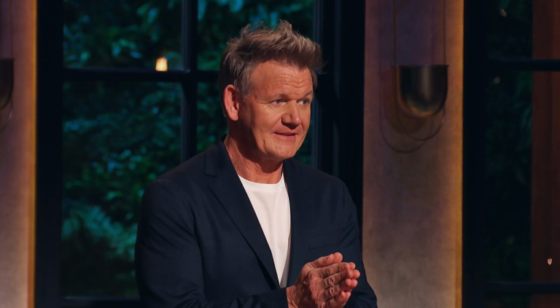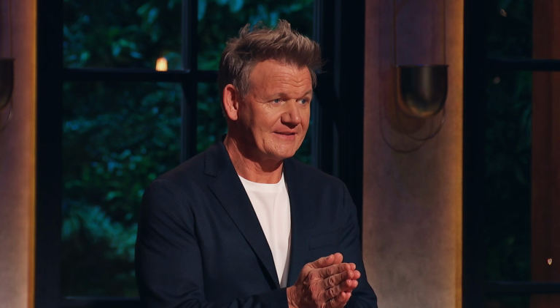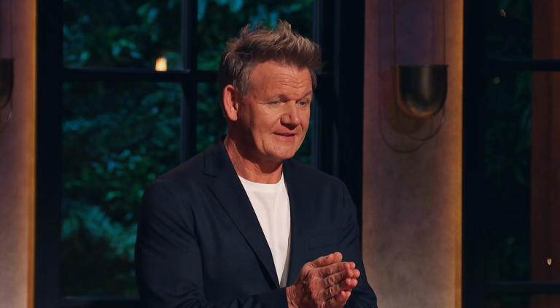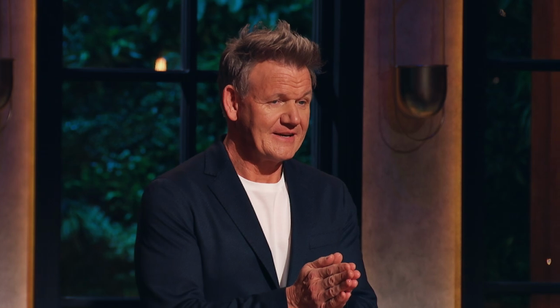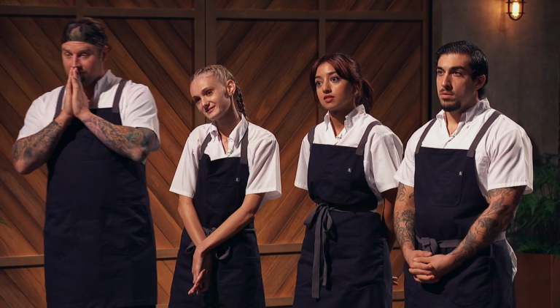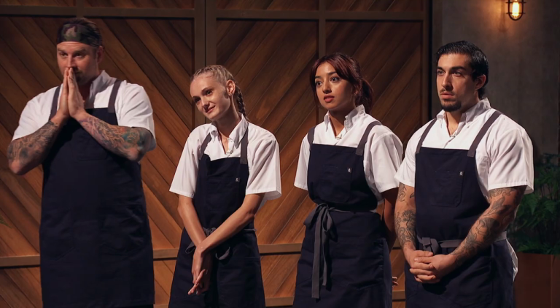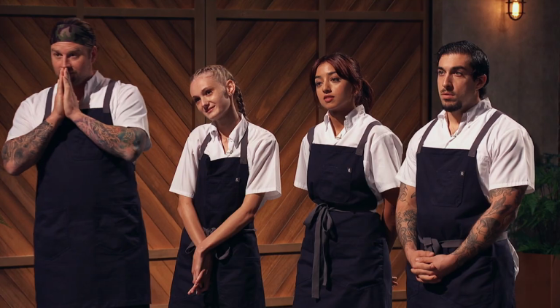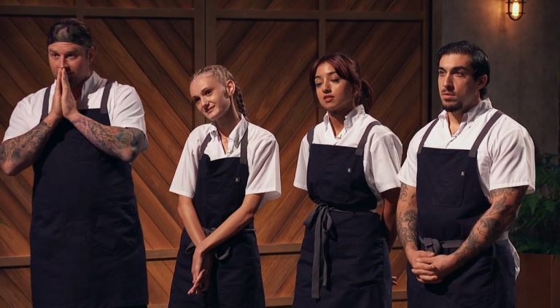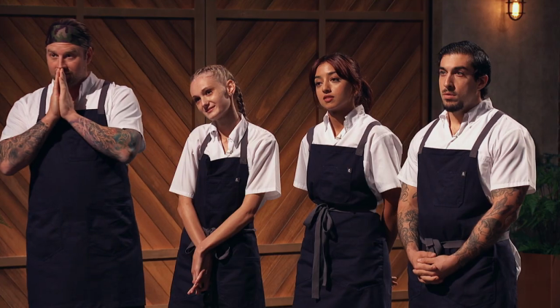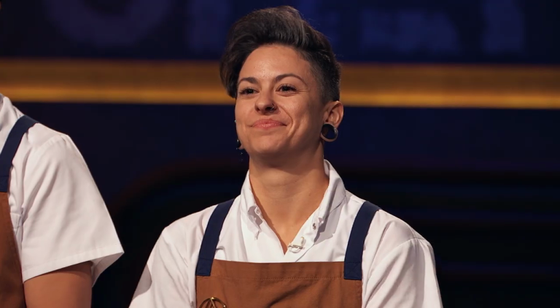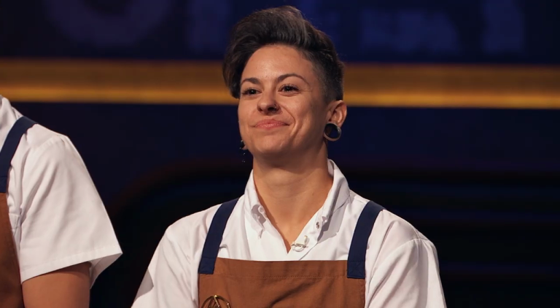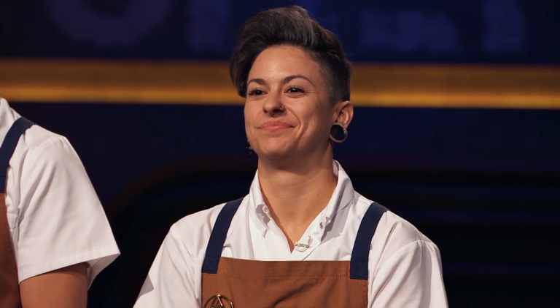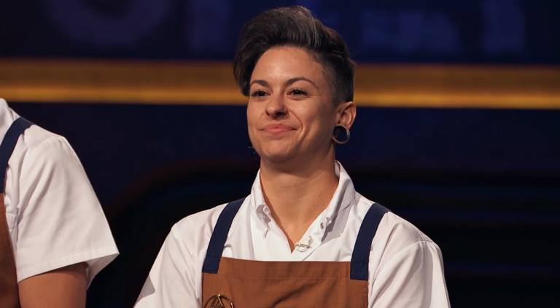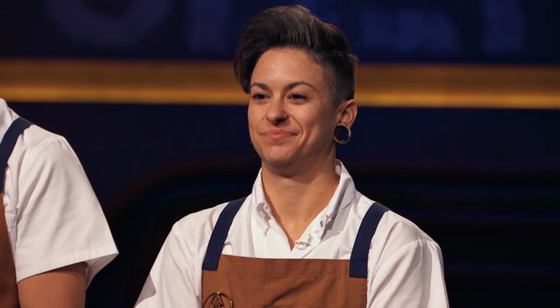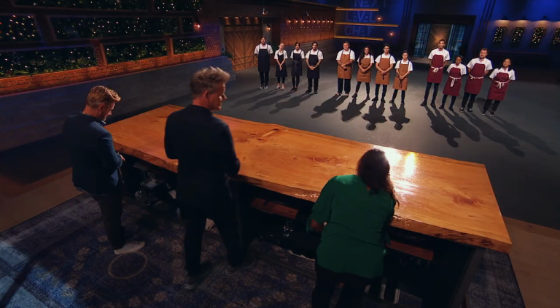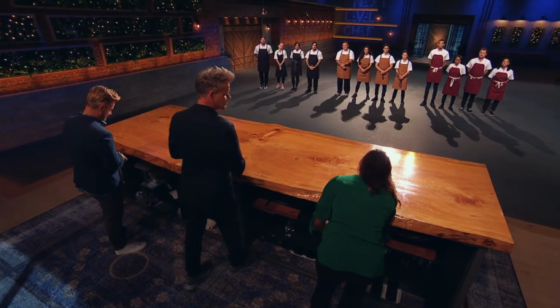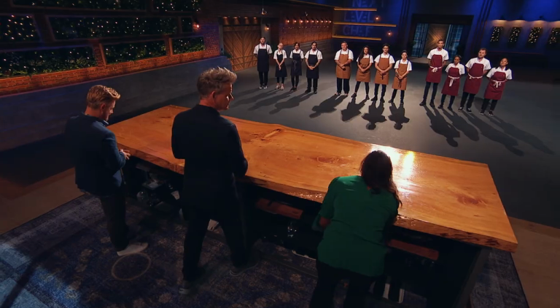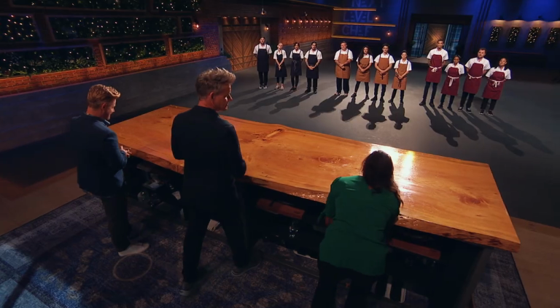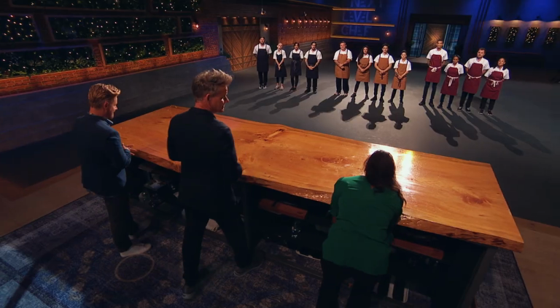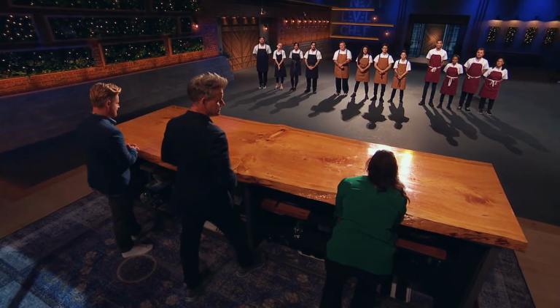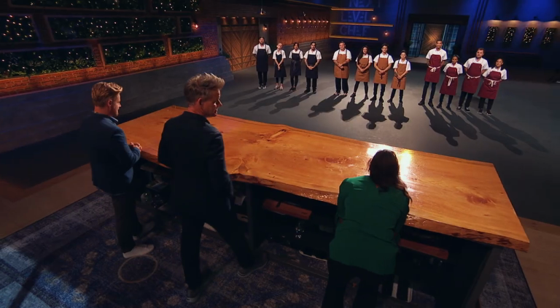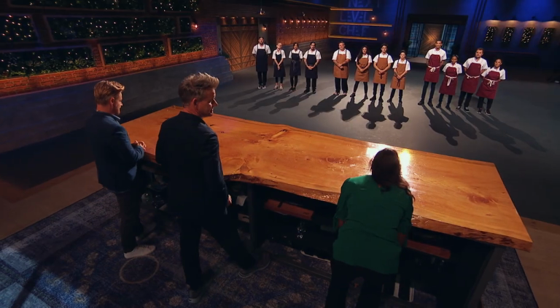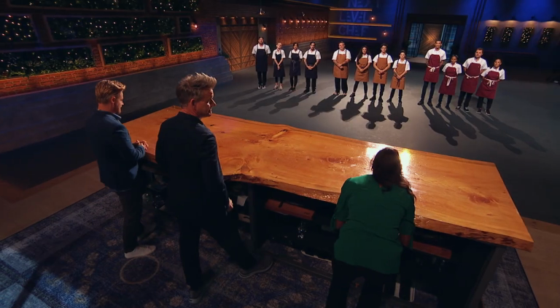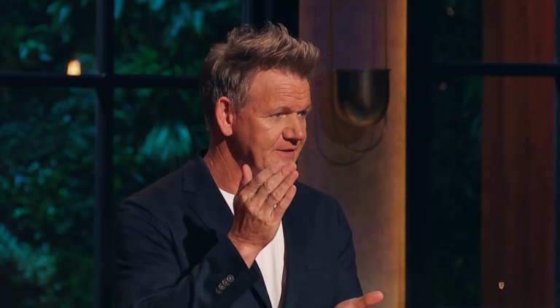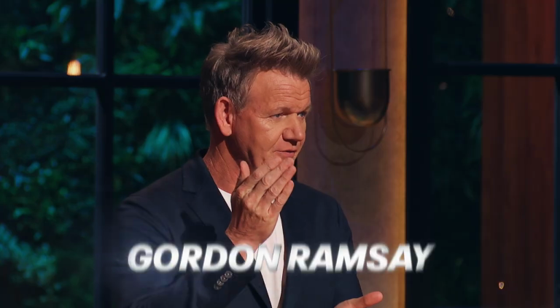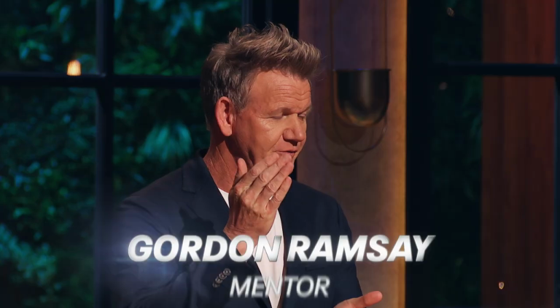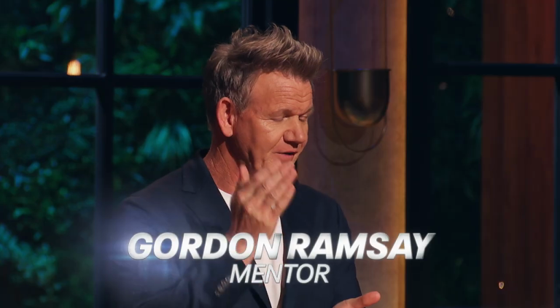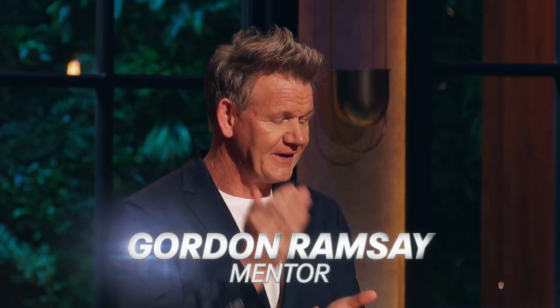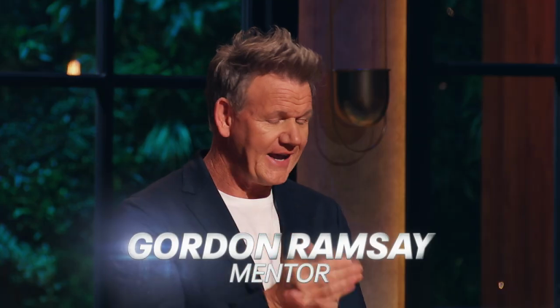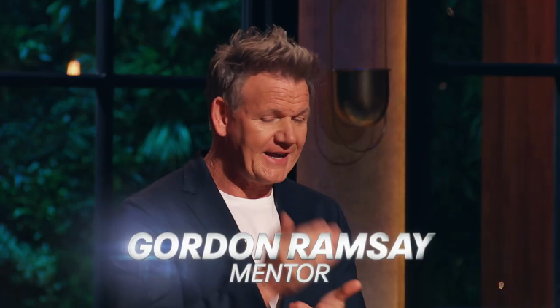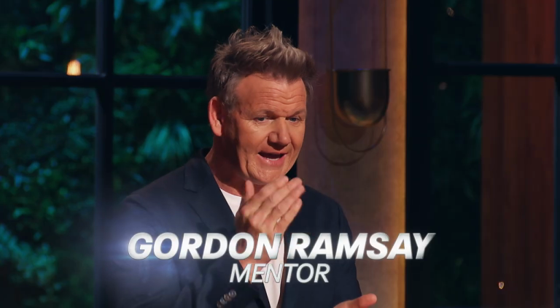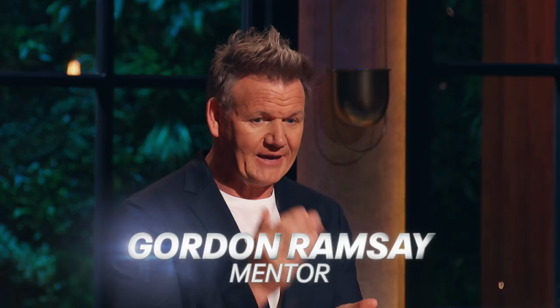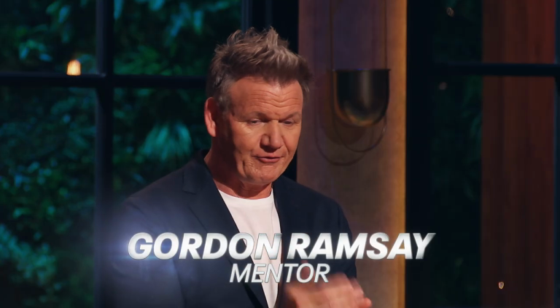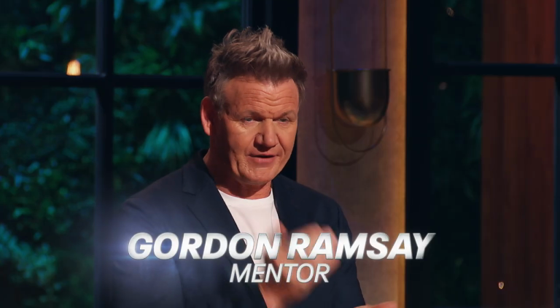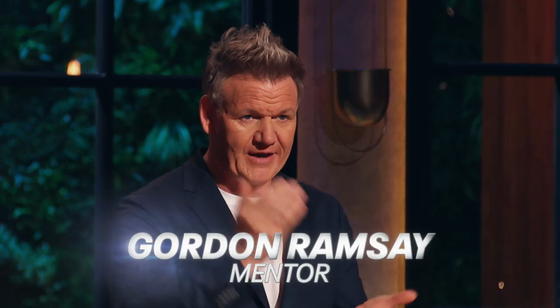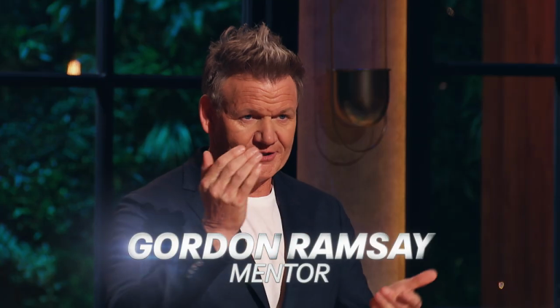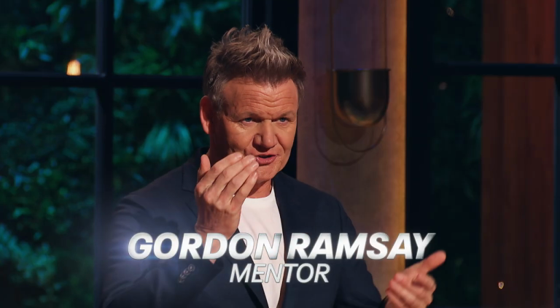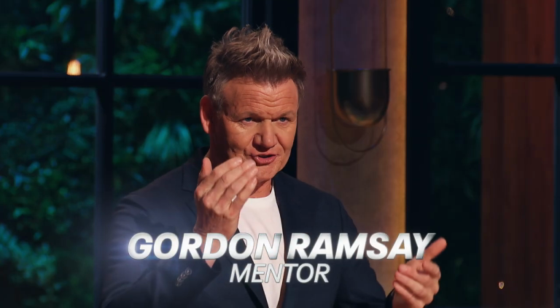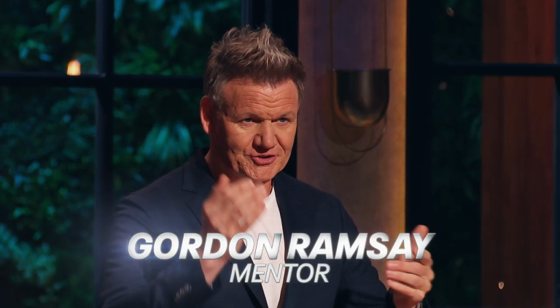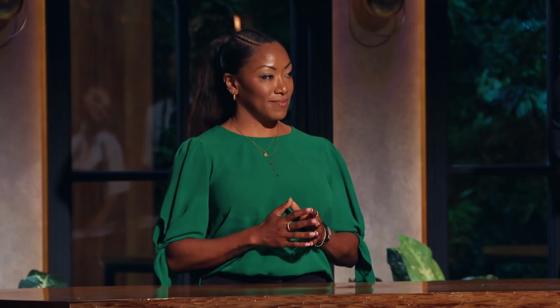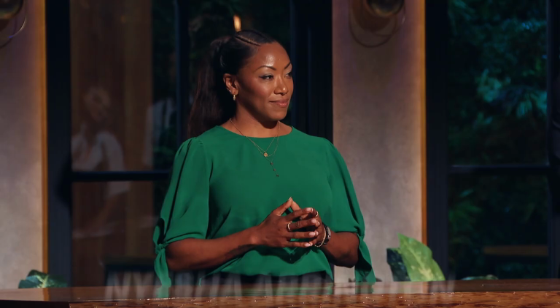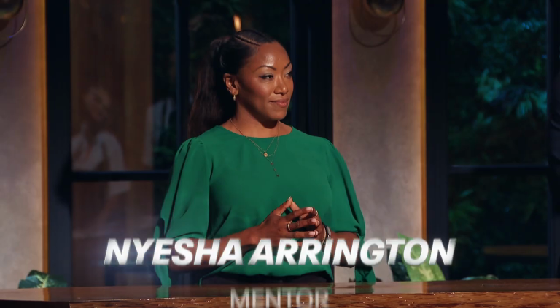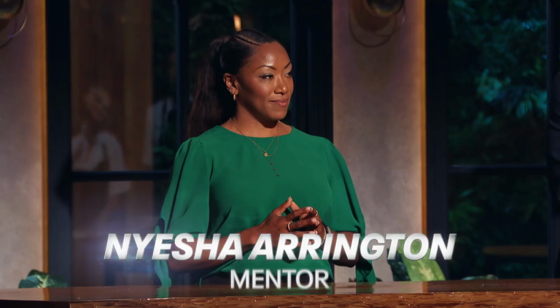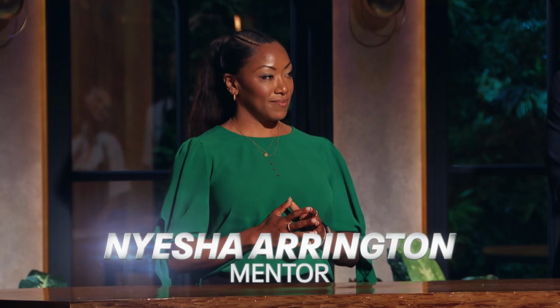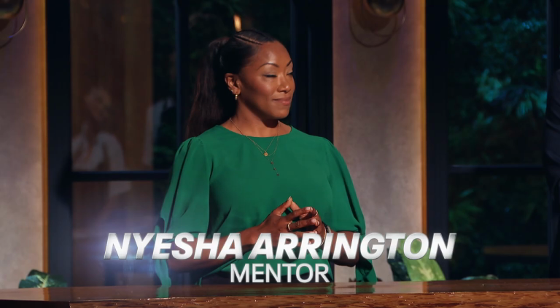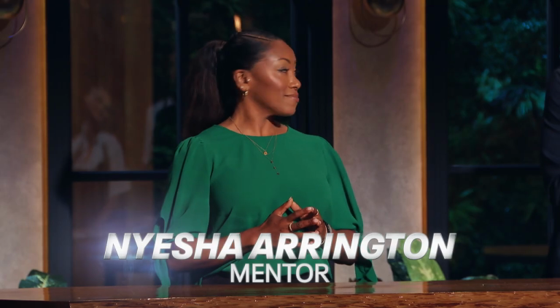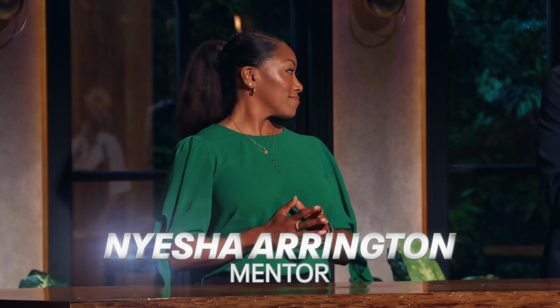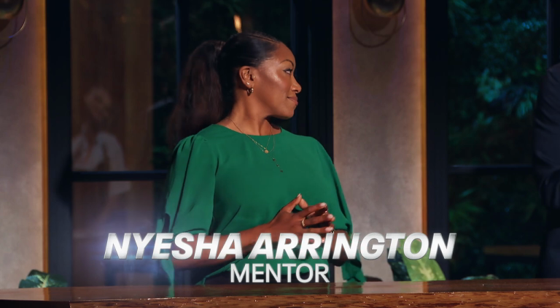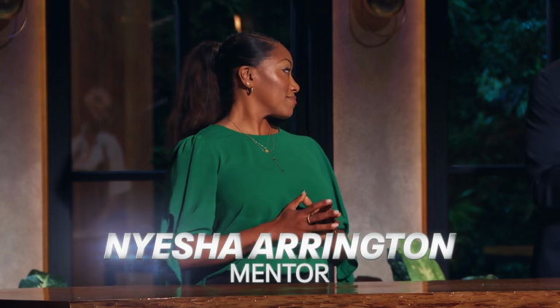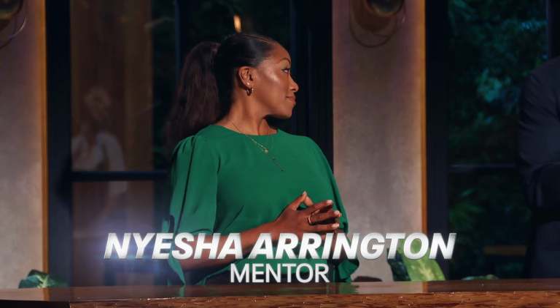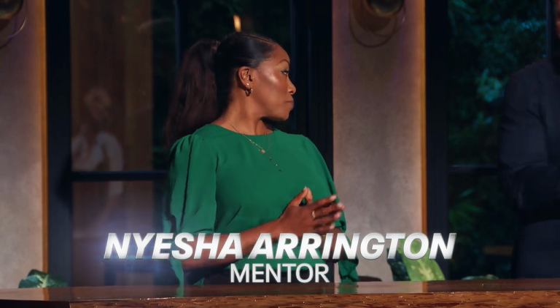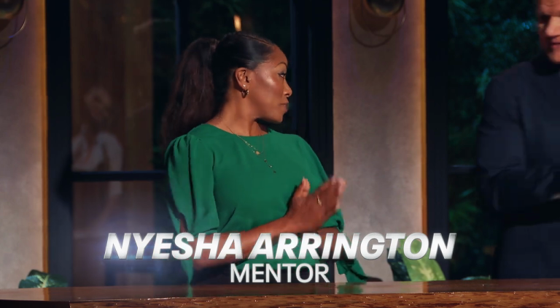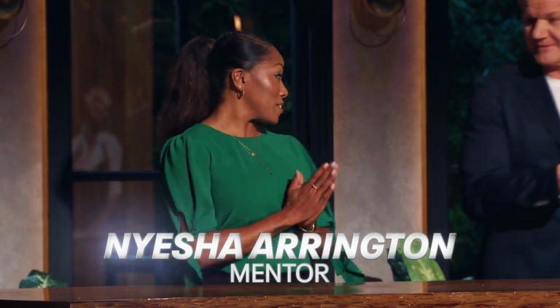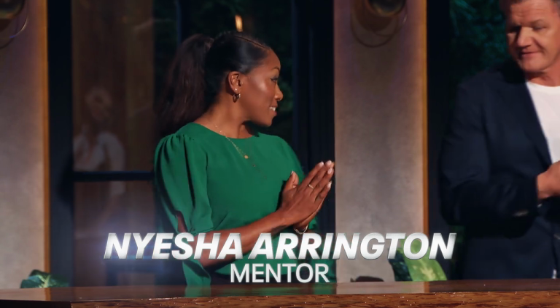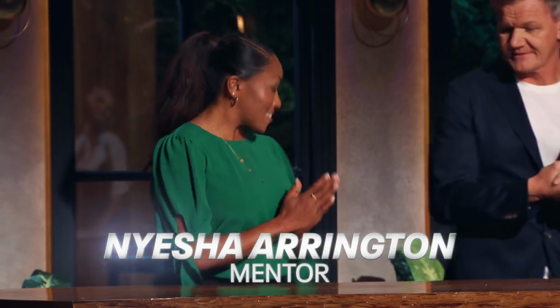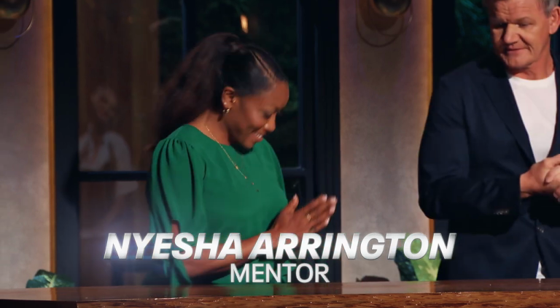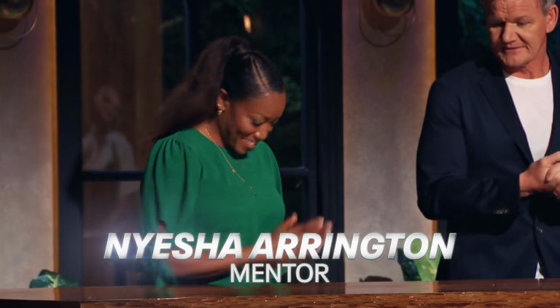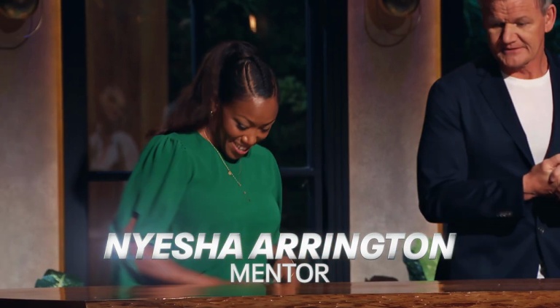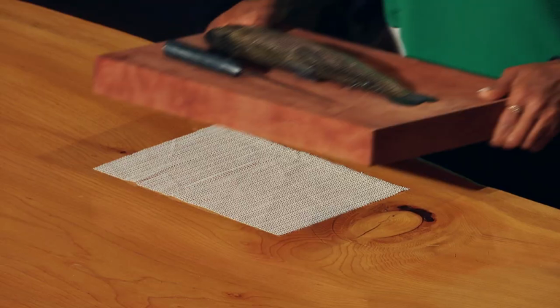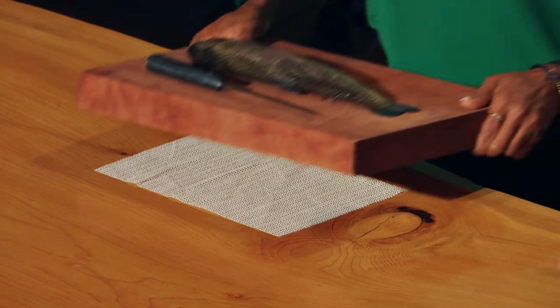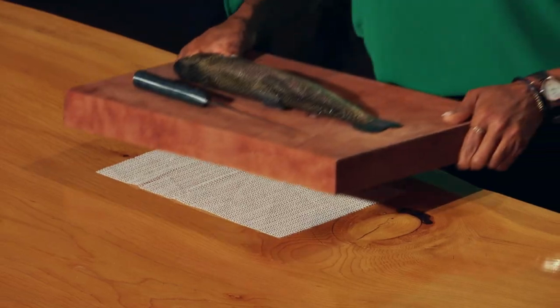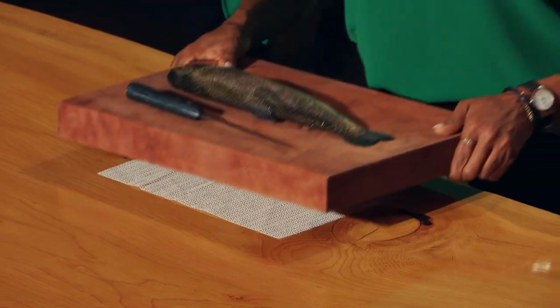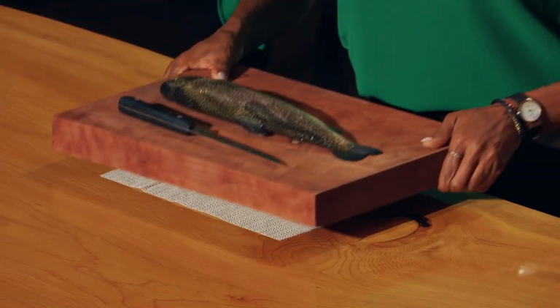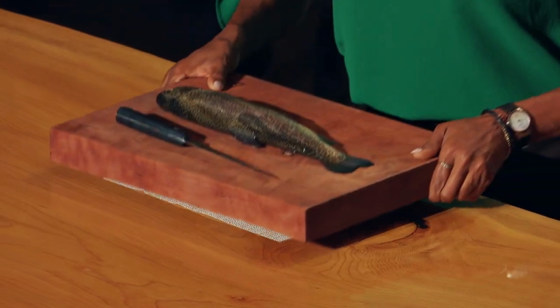We're going to show you the proper way to fillet a fish. Naisha, shall we start with you, please? Please. Rainbow trout.